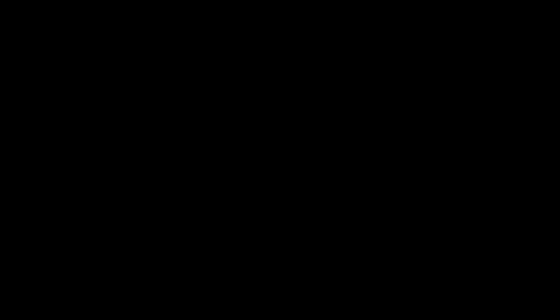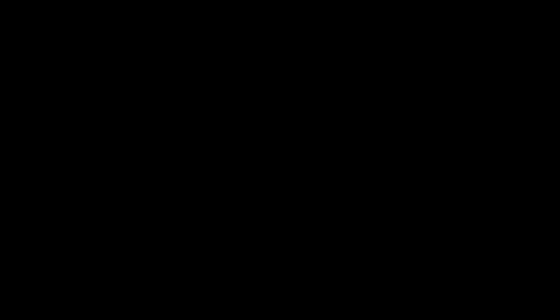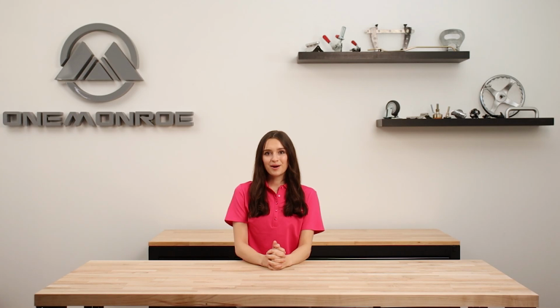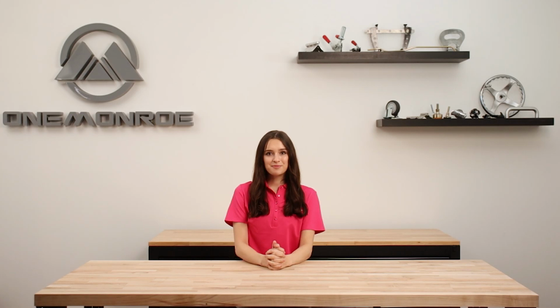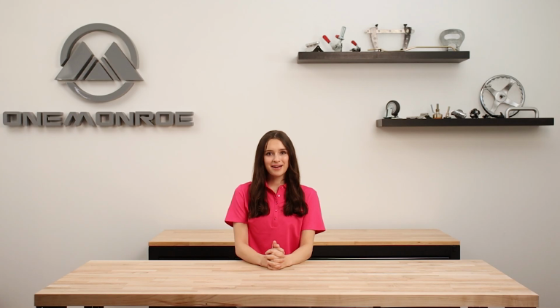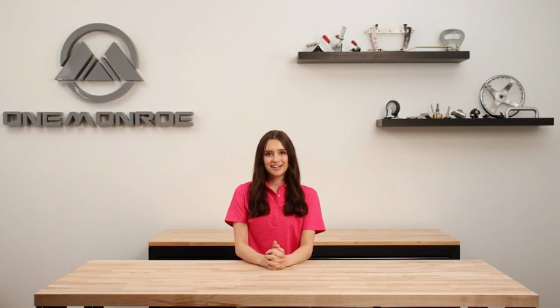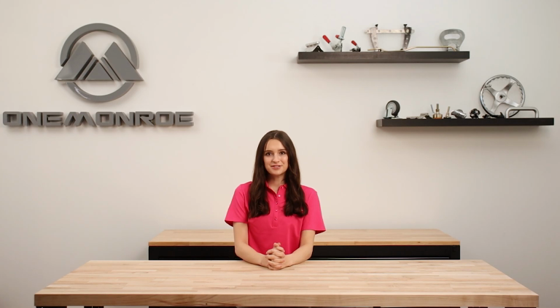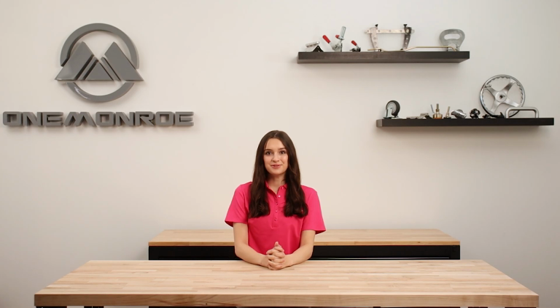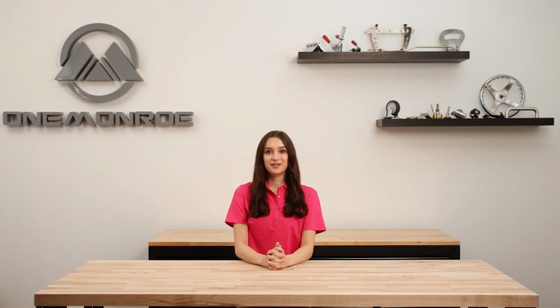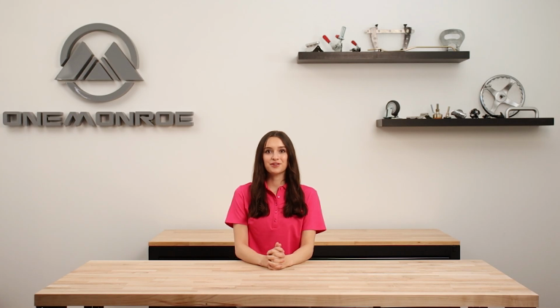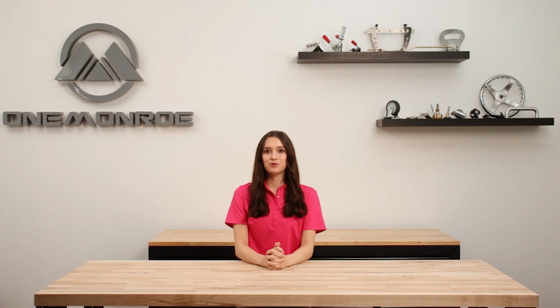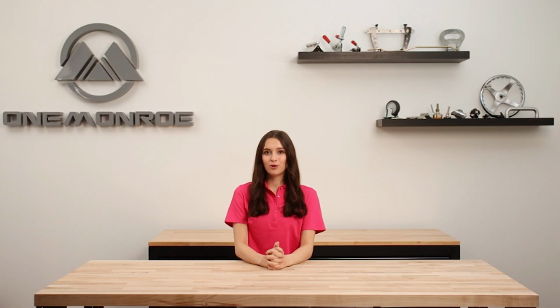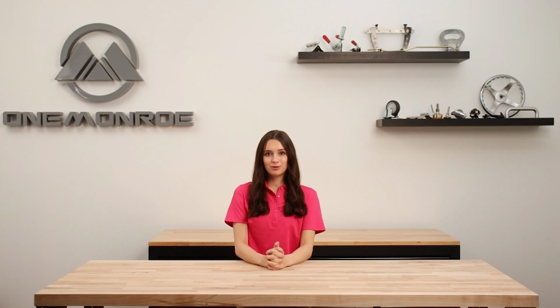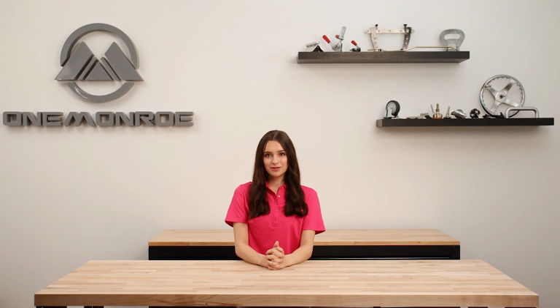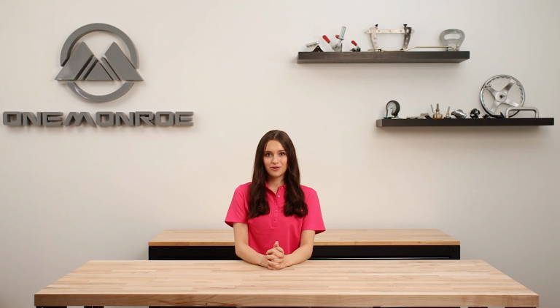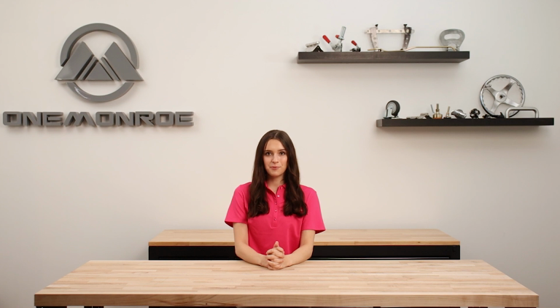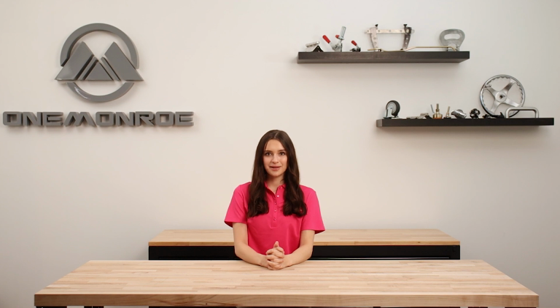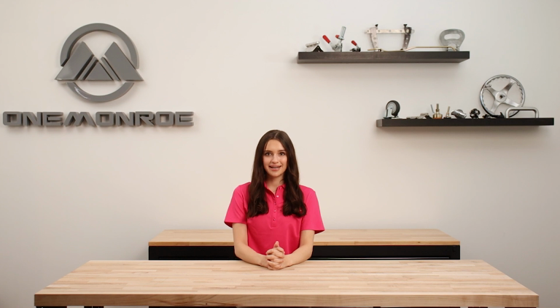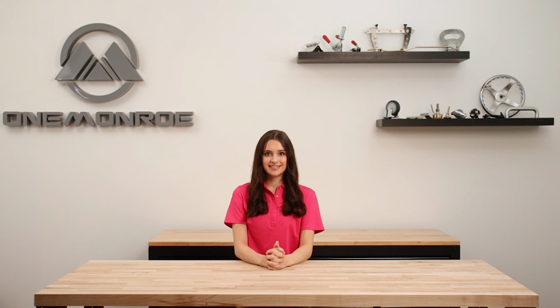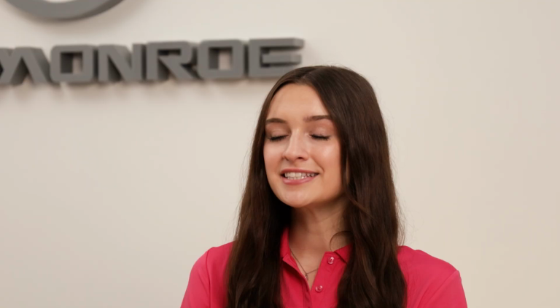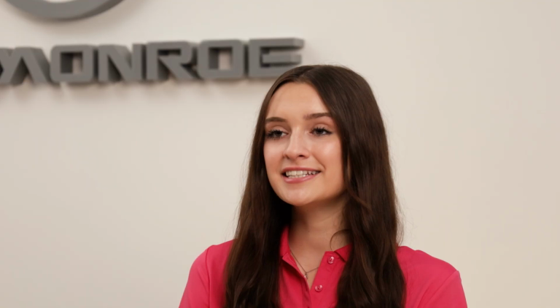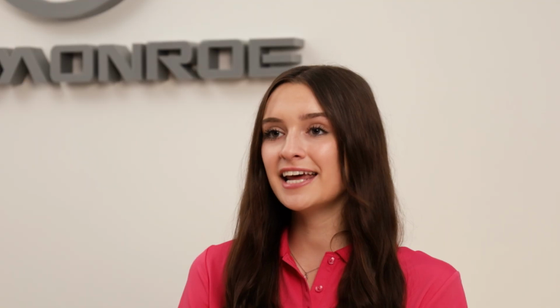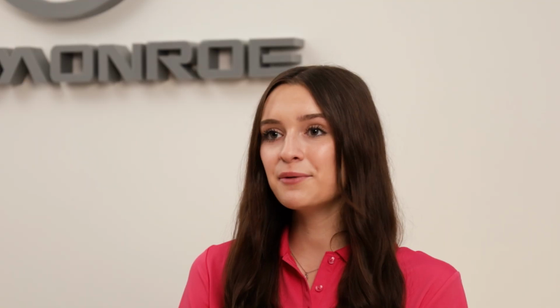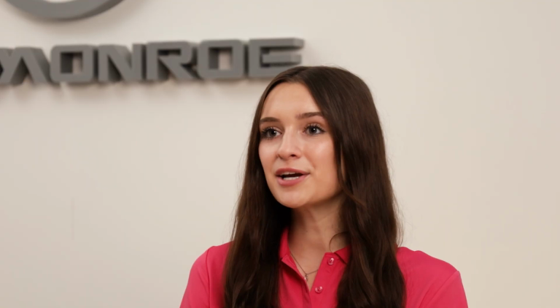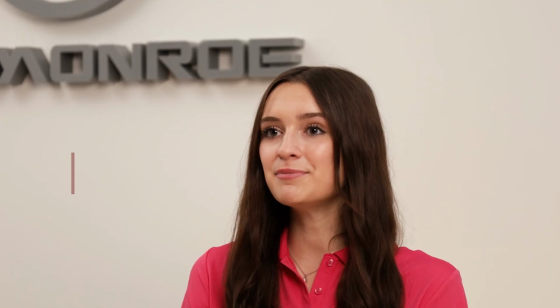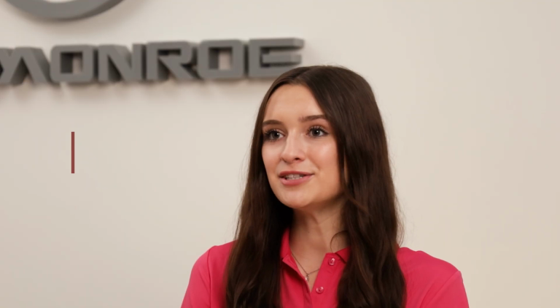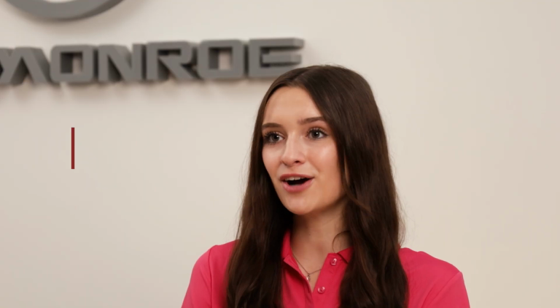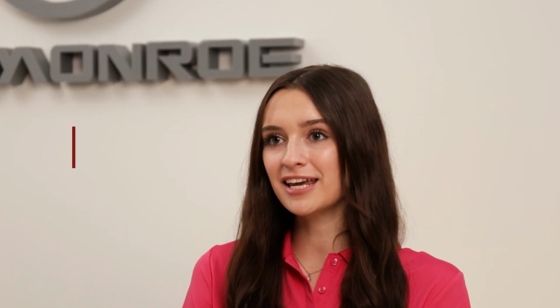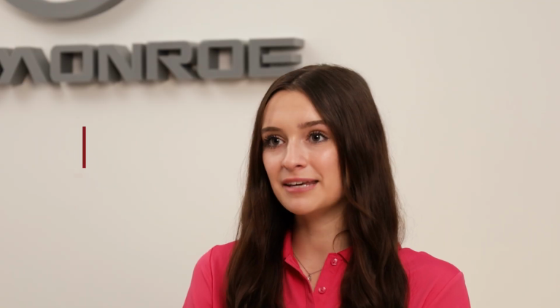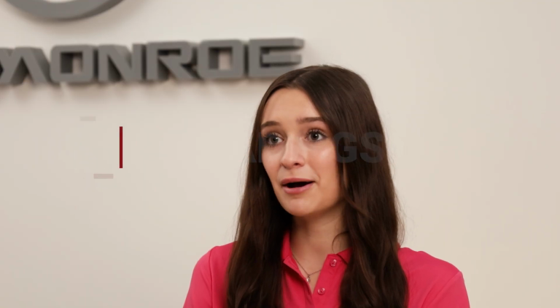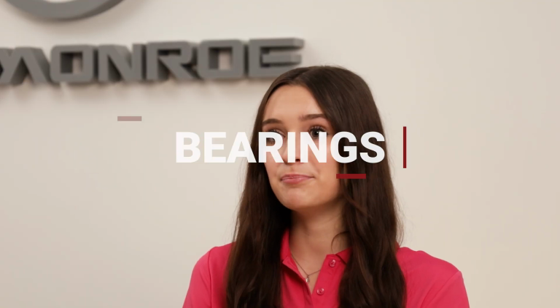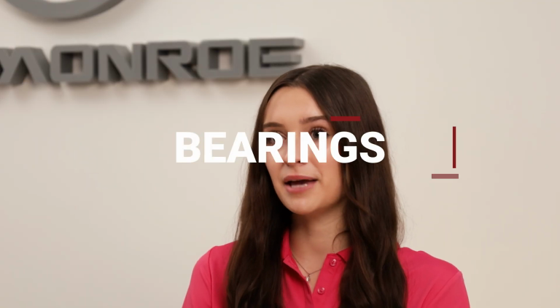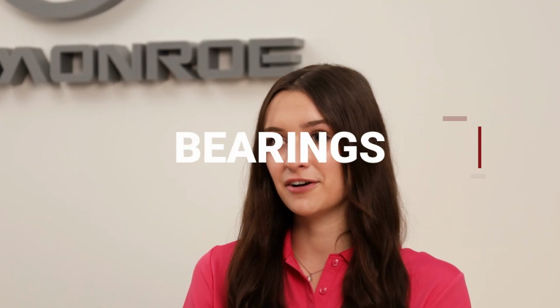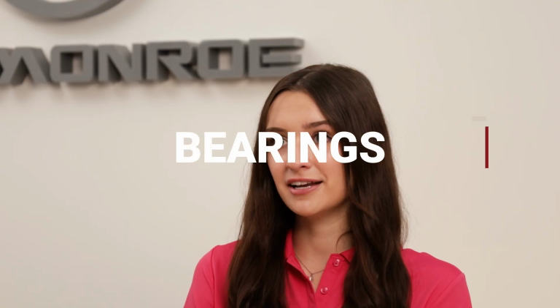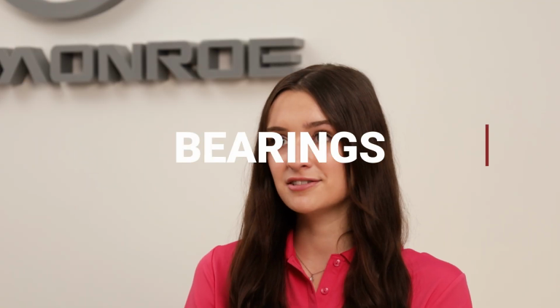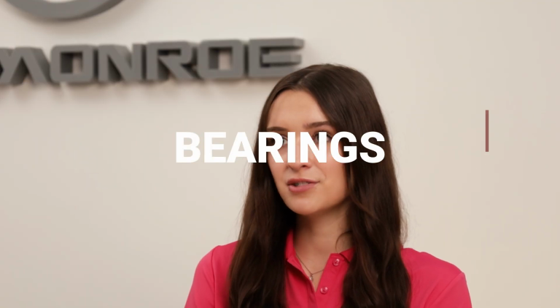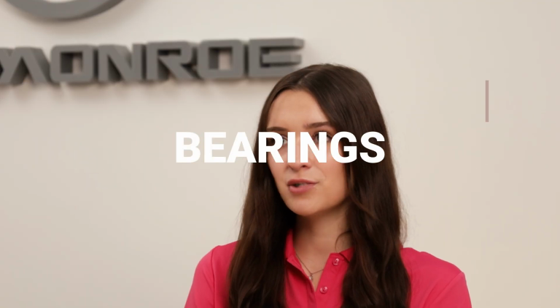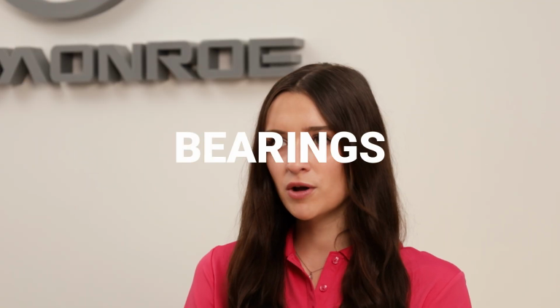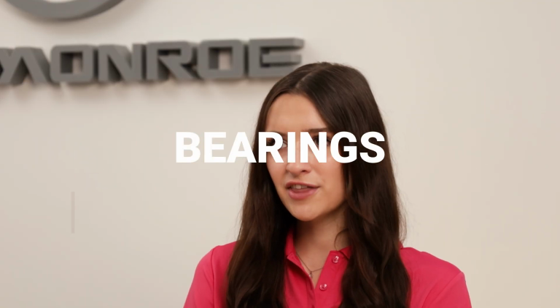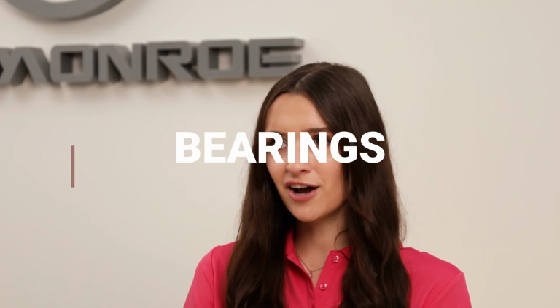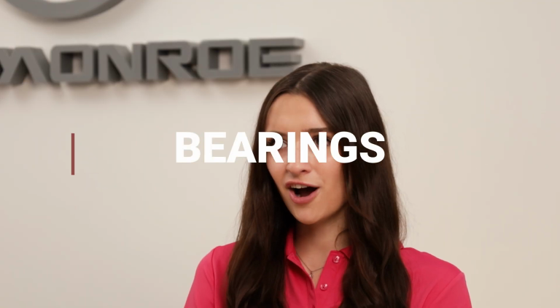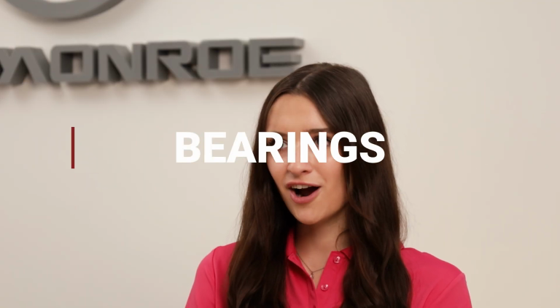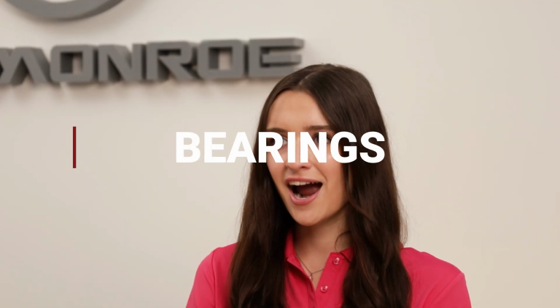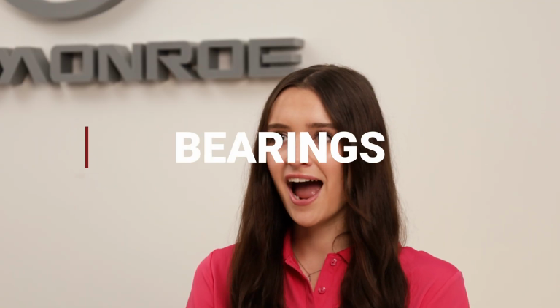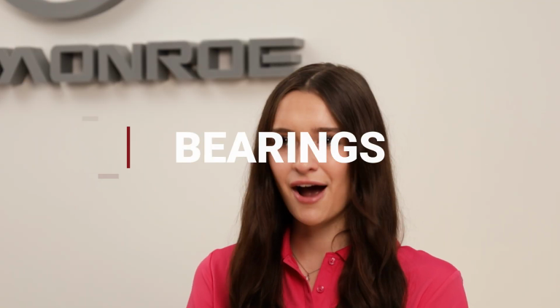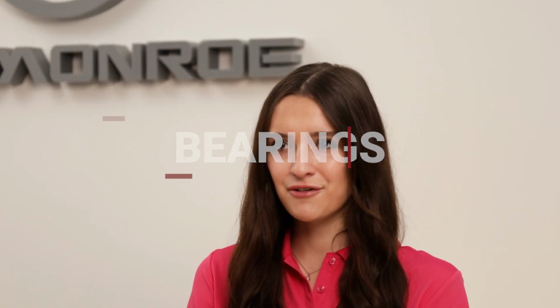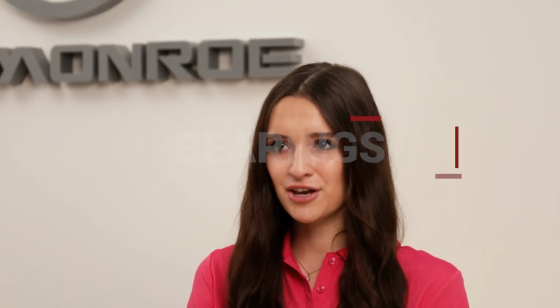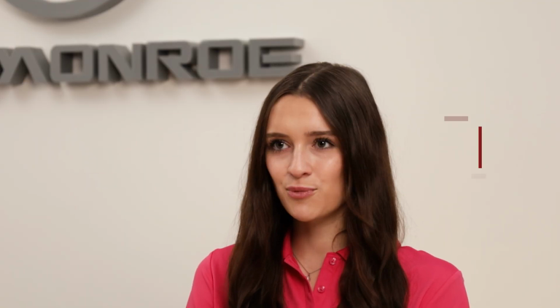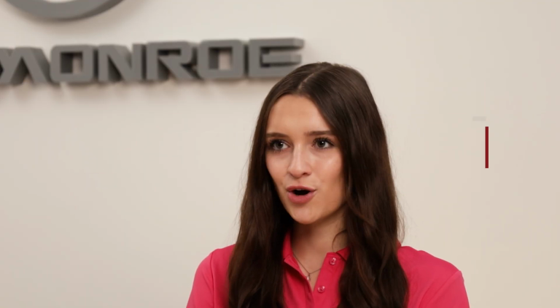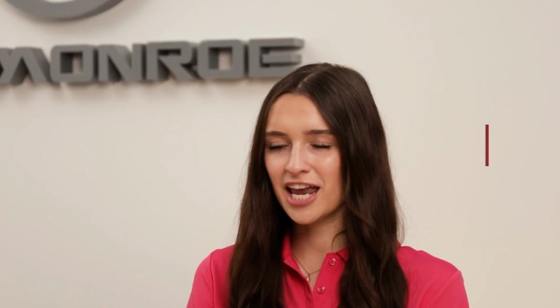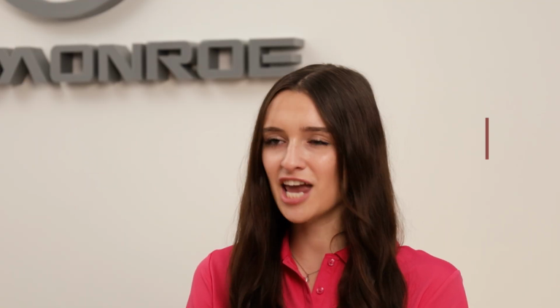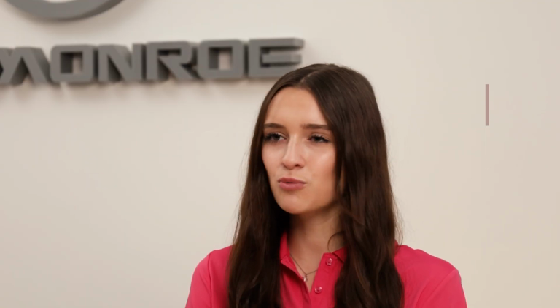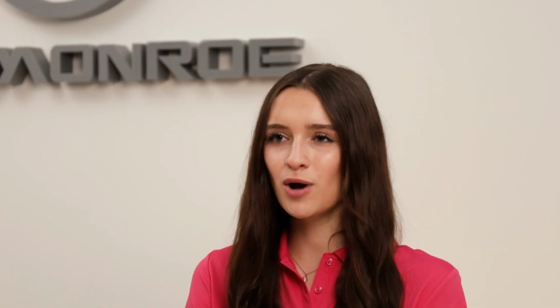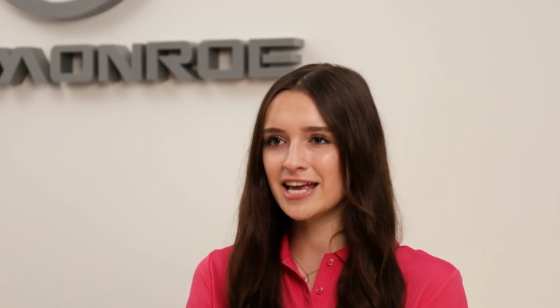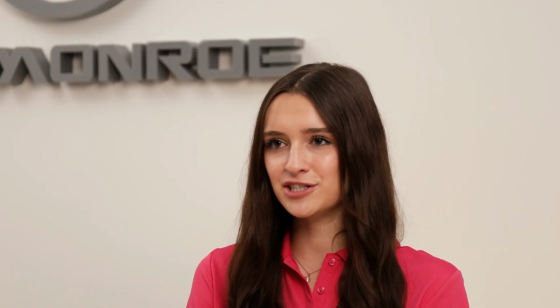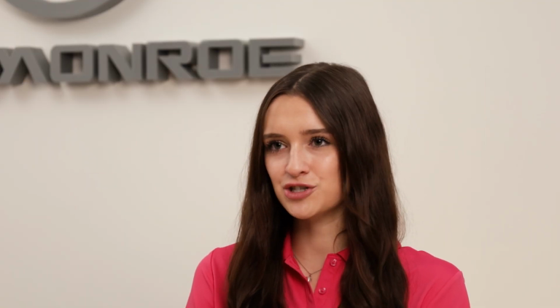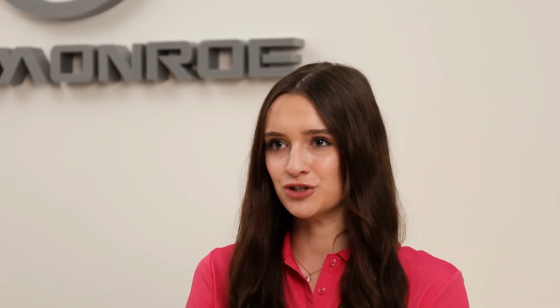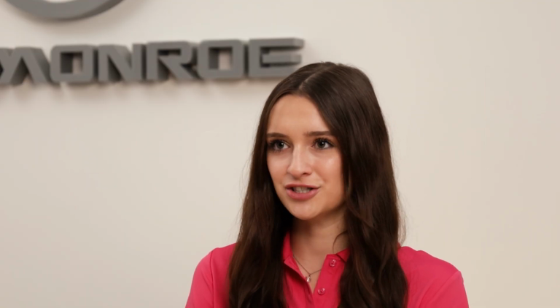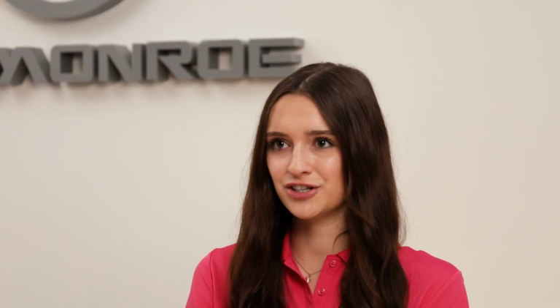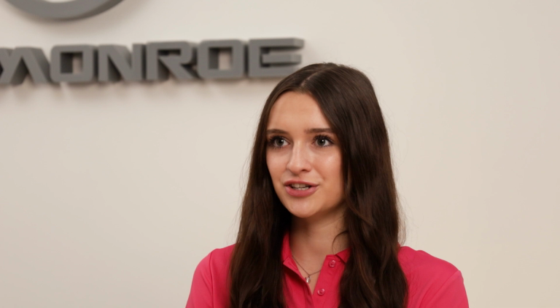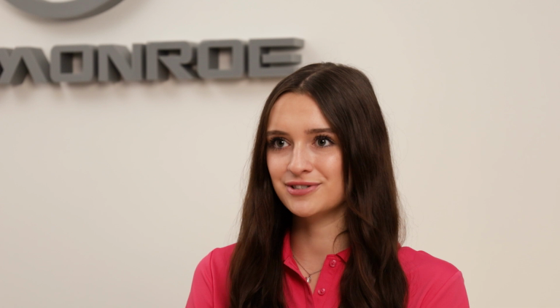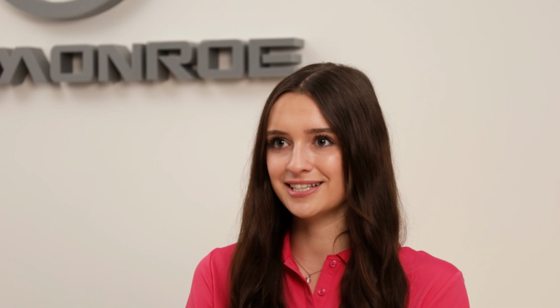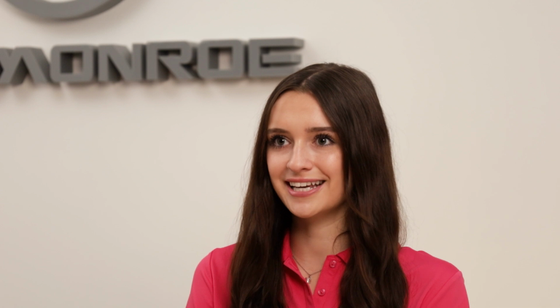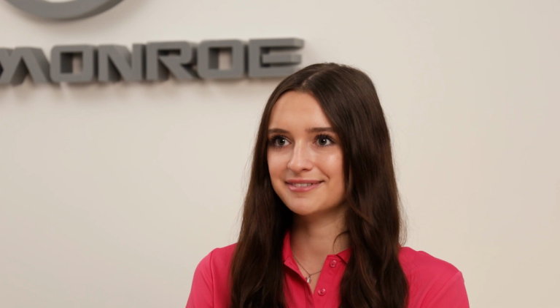Welcome back to another One Monroe Minute. Today we're going to be talking about bearings: what they are, how they work, and what industries they're used in.